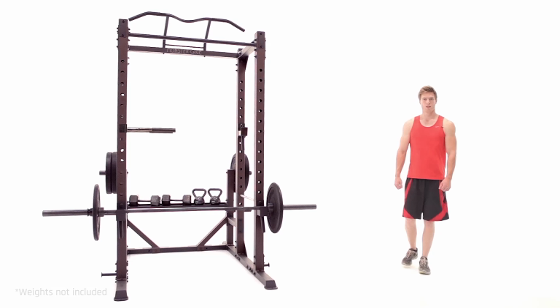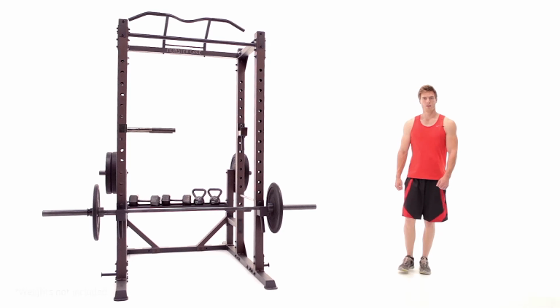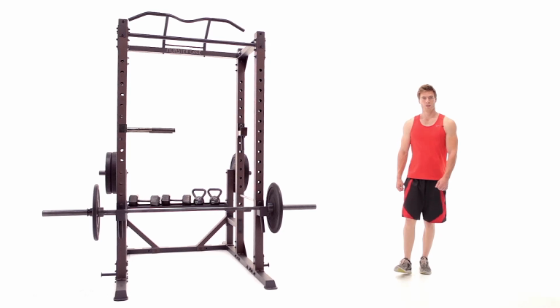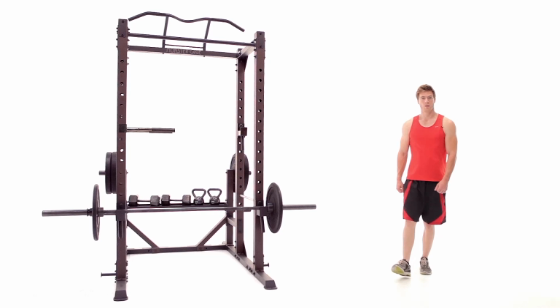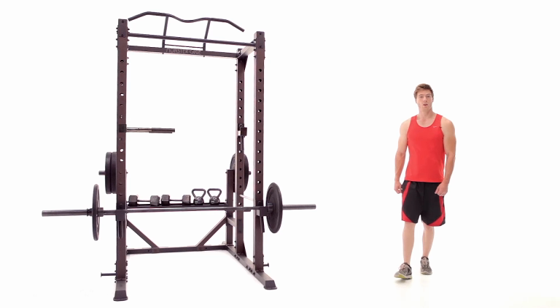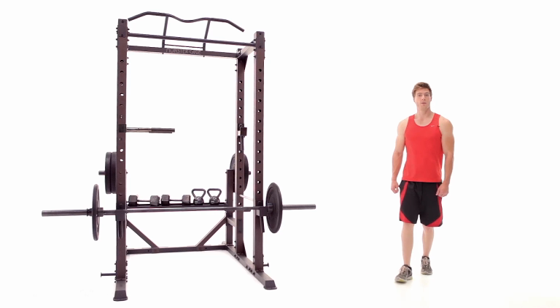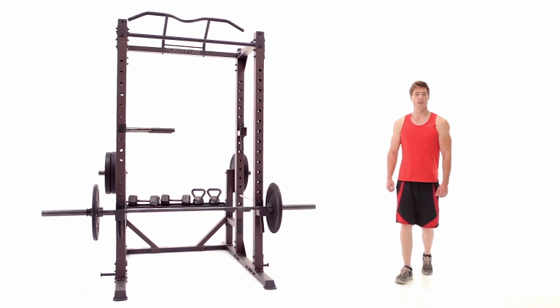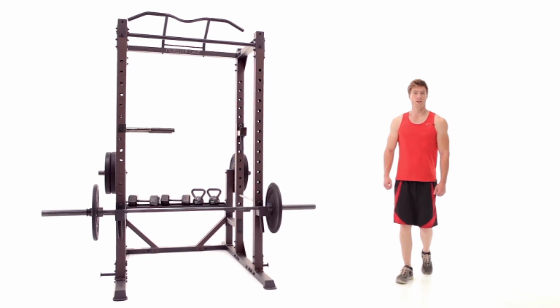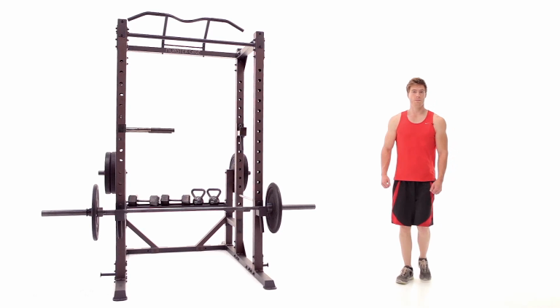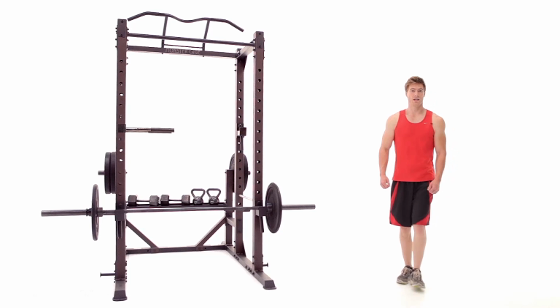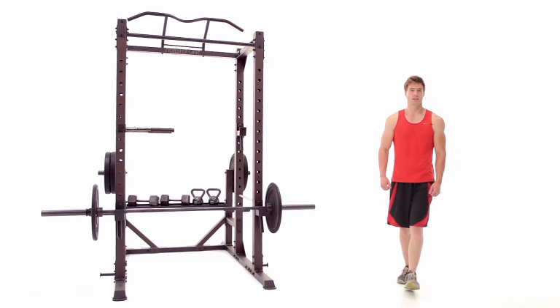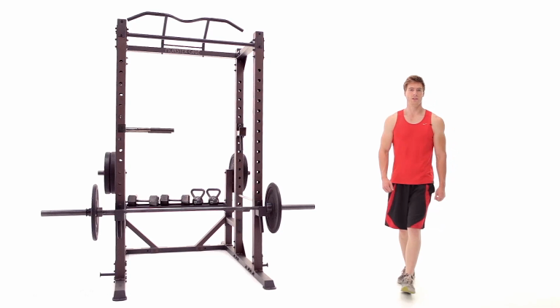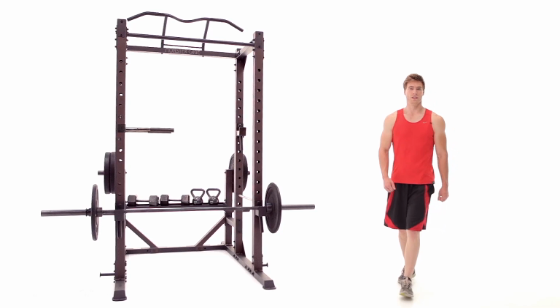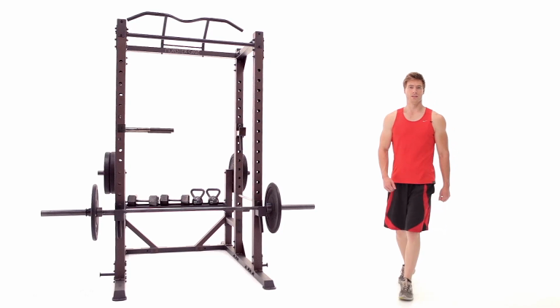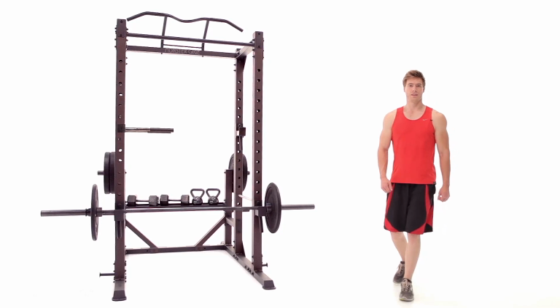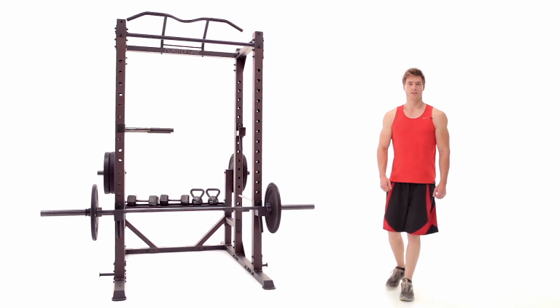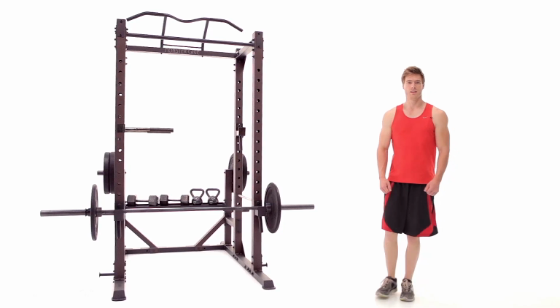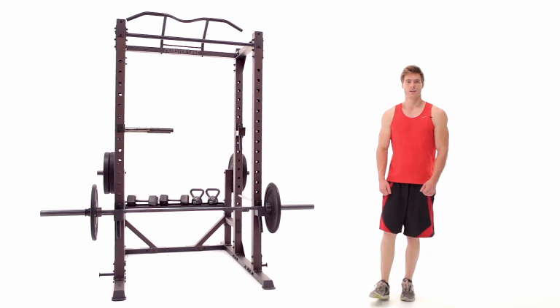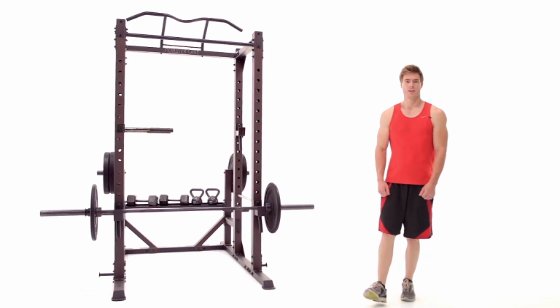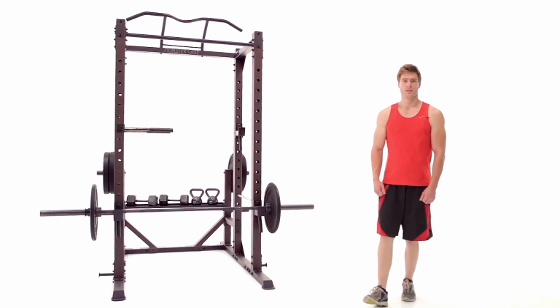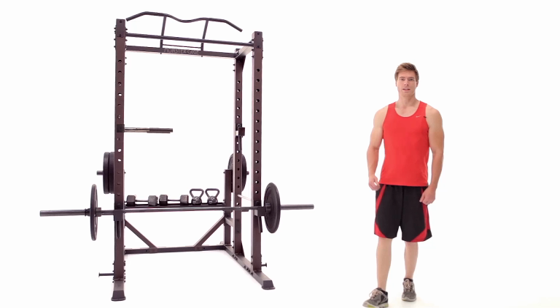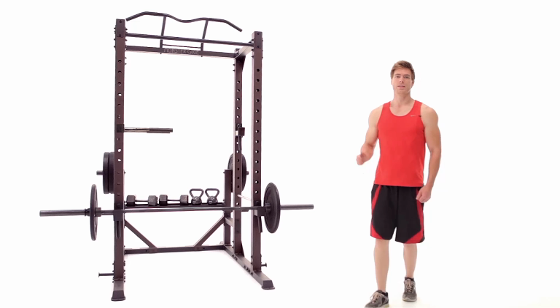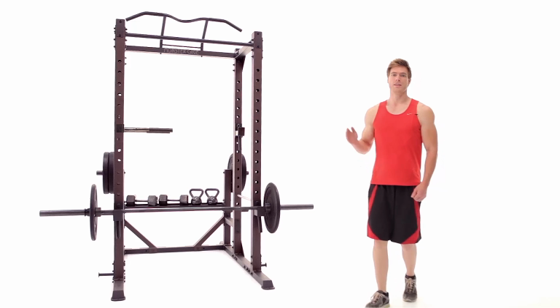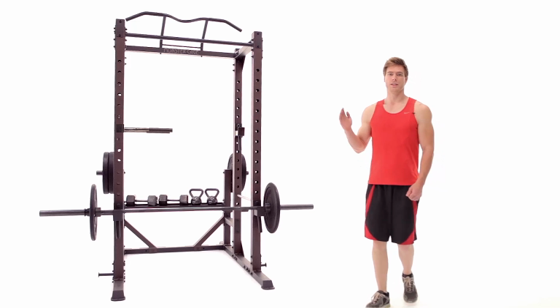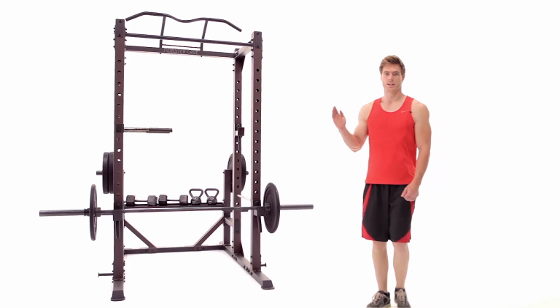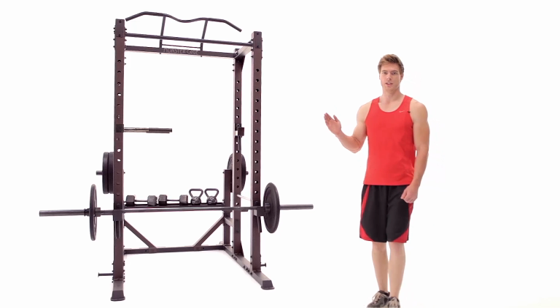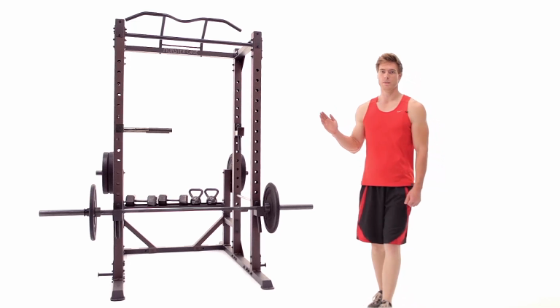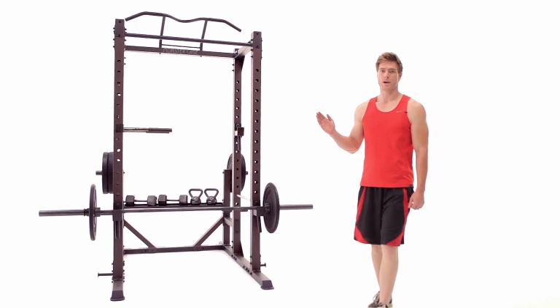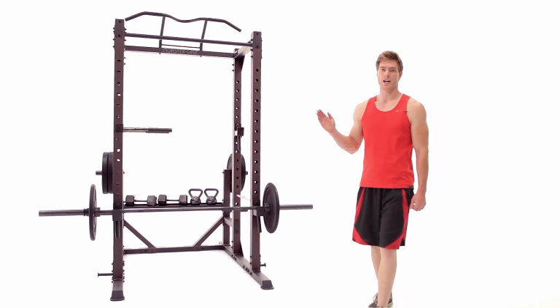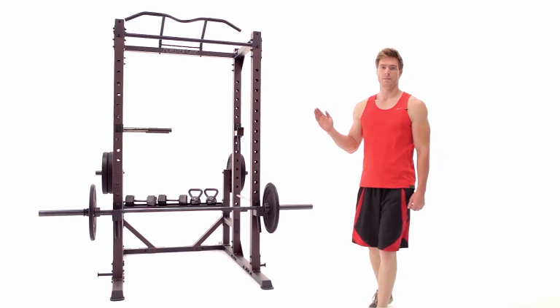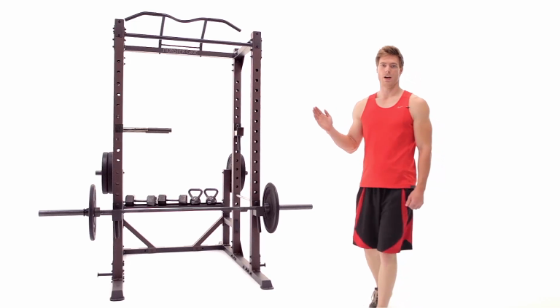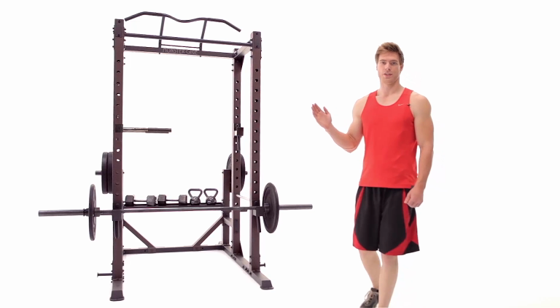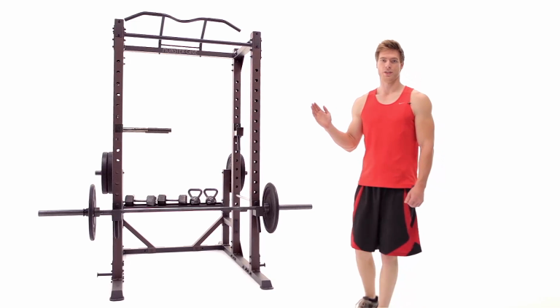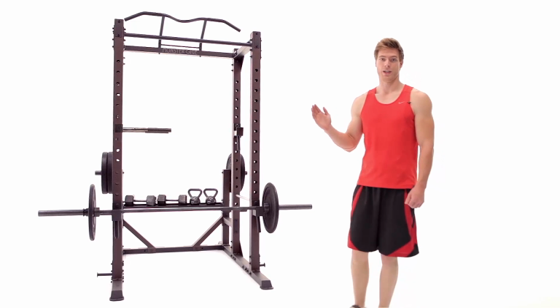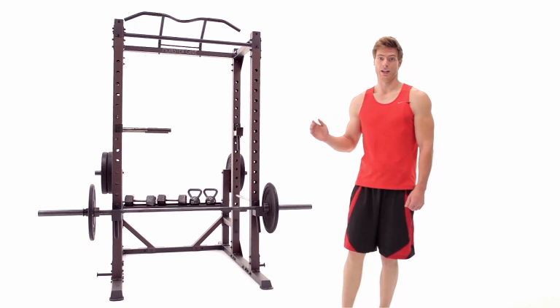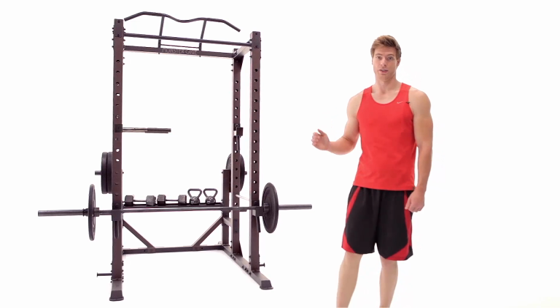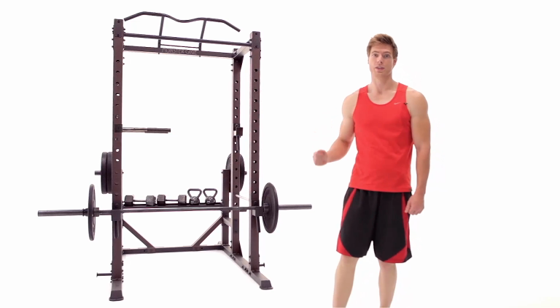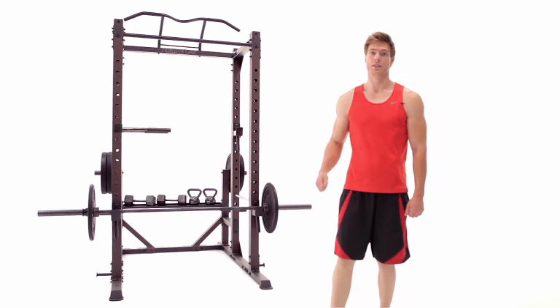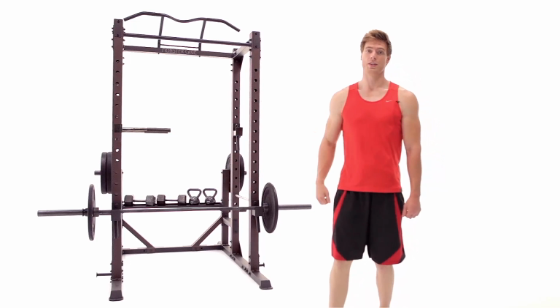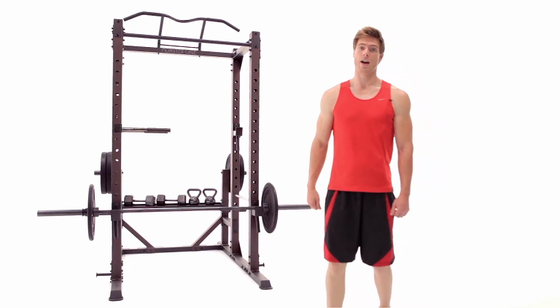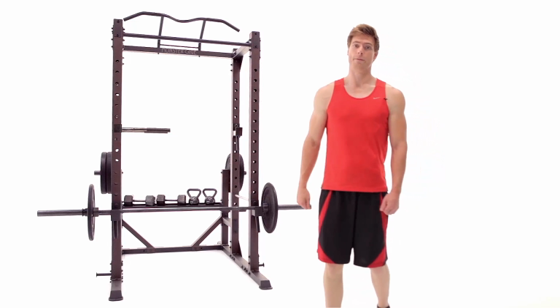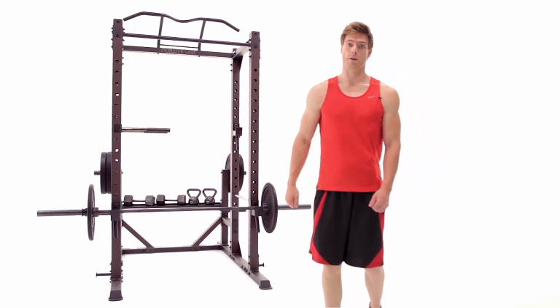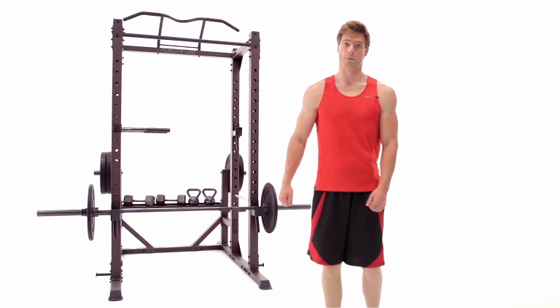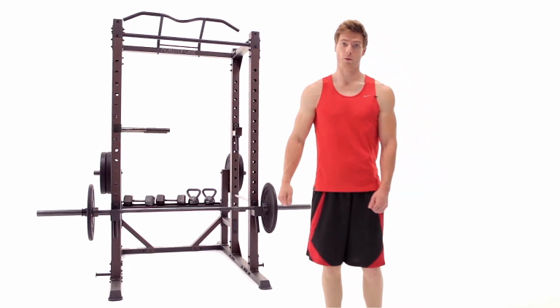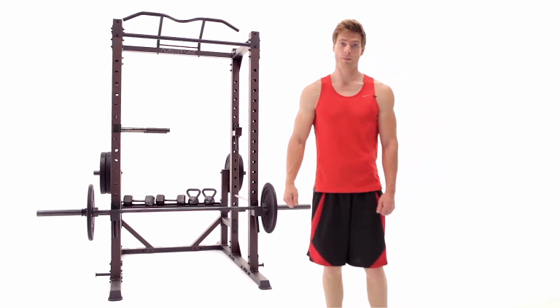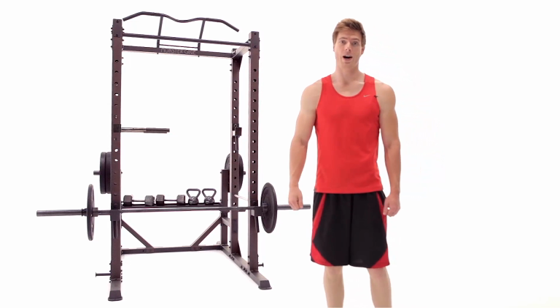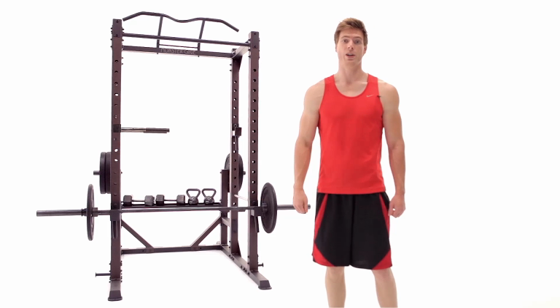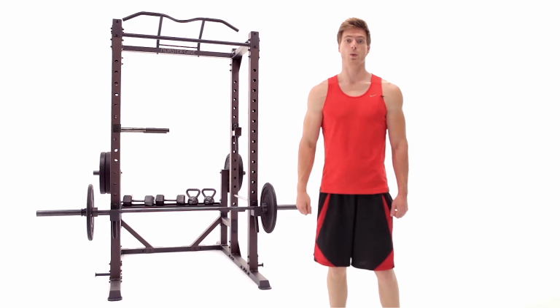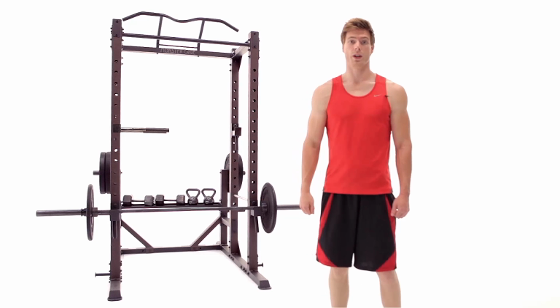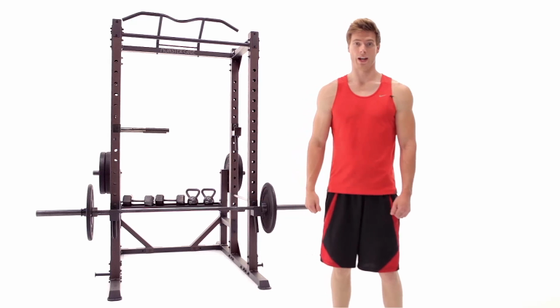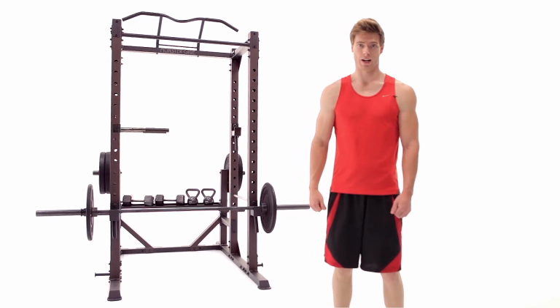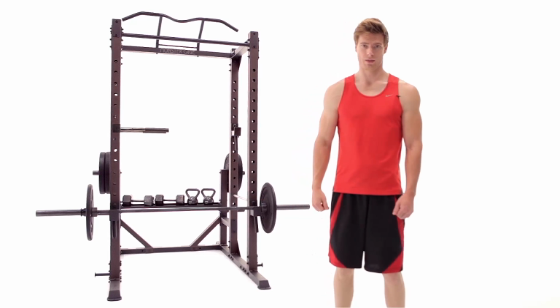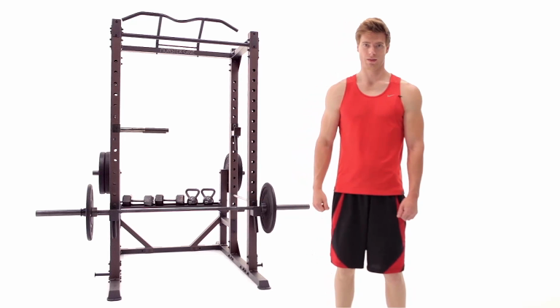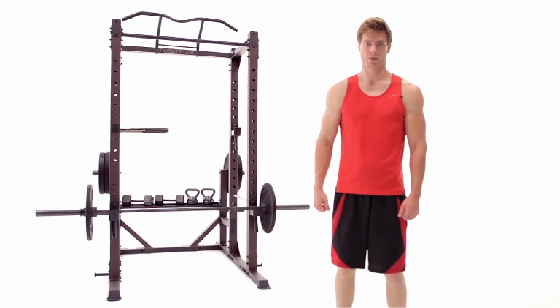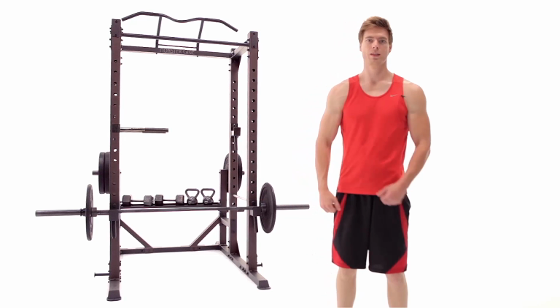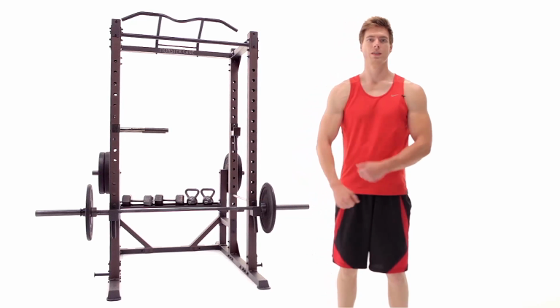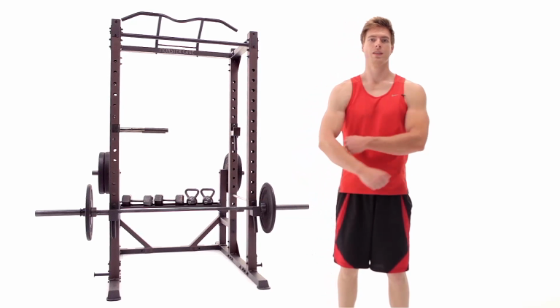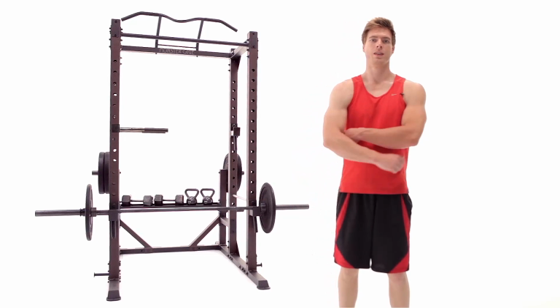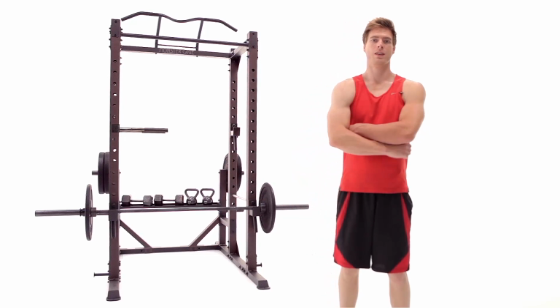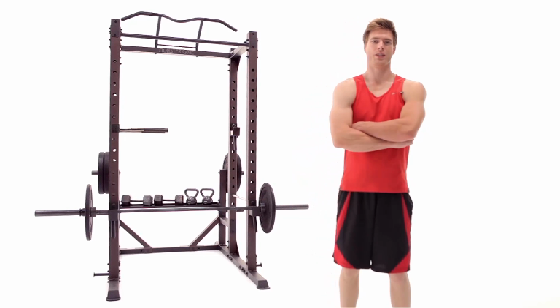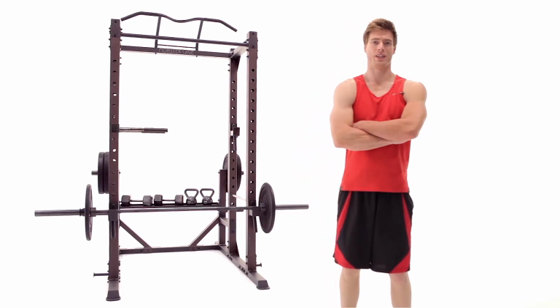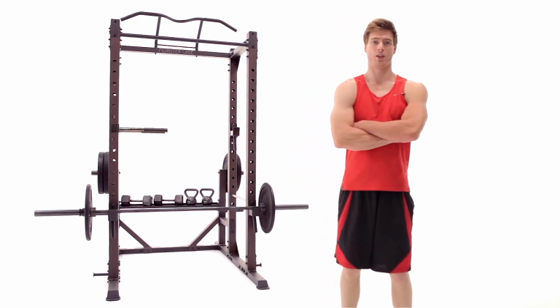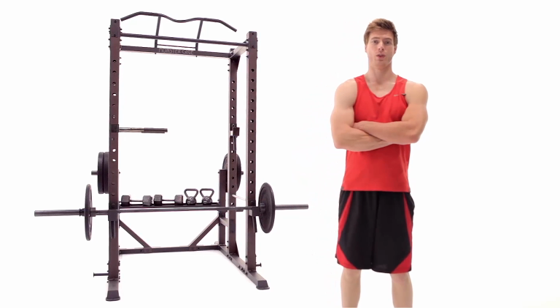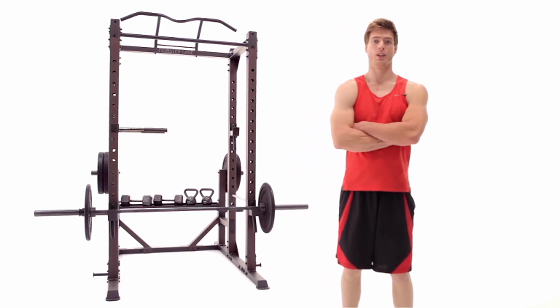Welcome to Impex Fitness. This is the Steel Body Monster Cage, designed for a full body workout. Let's take a look.